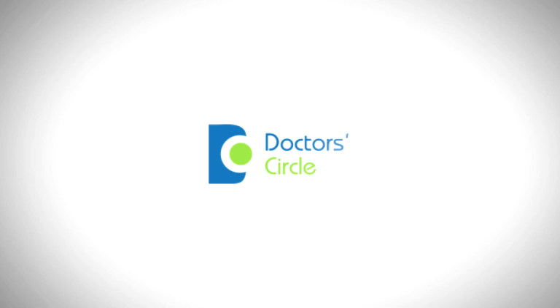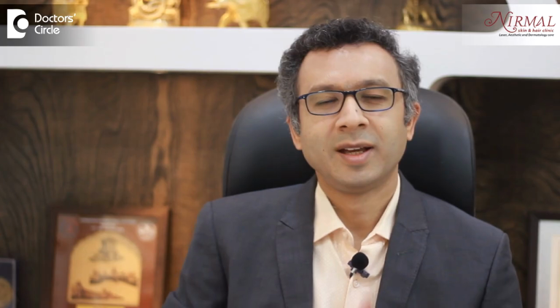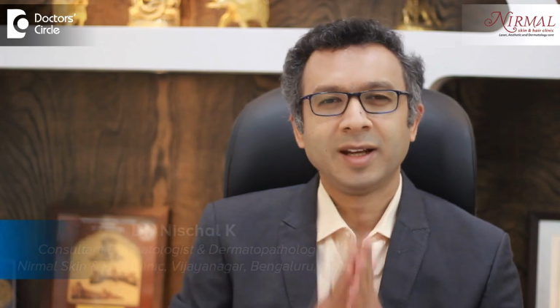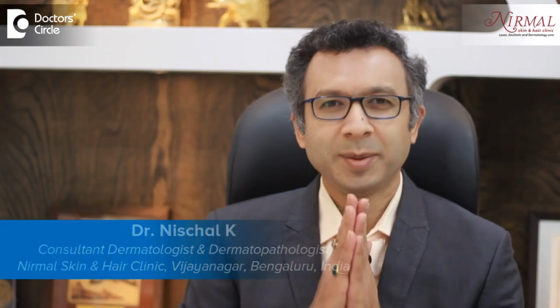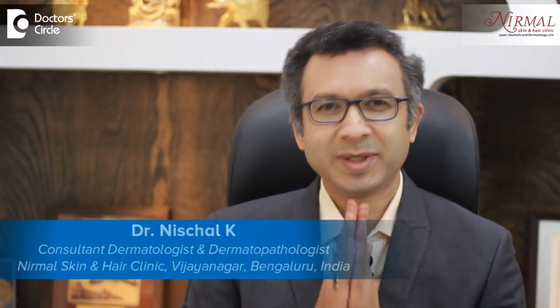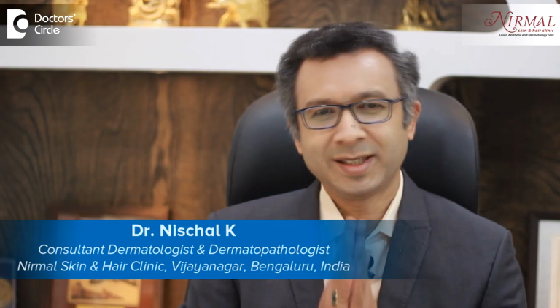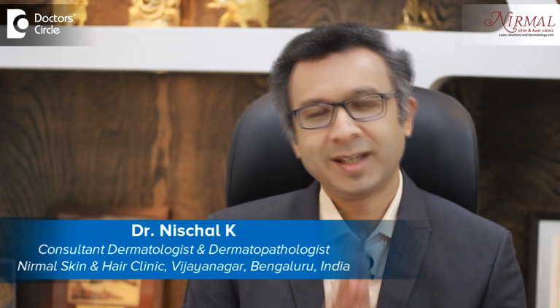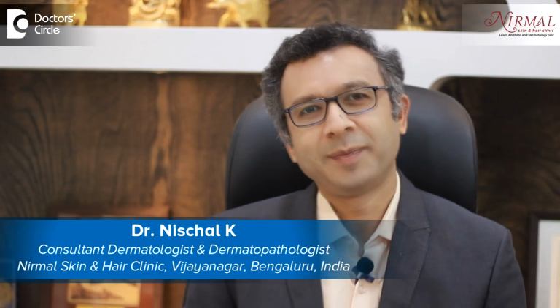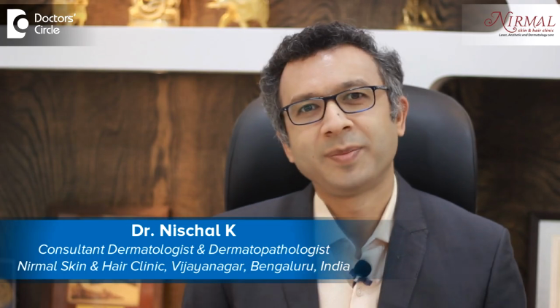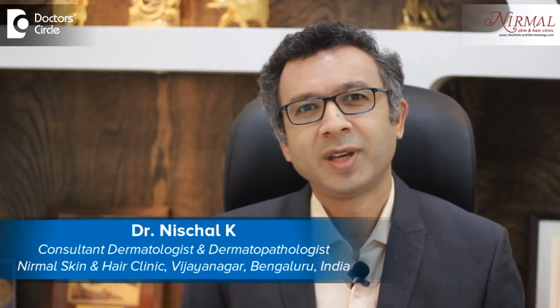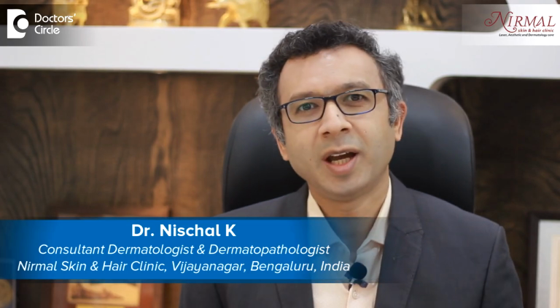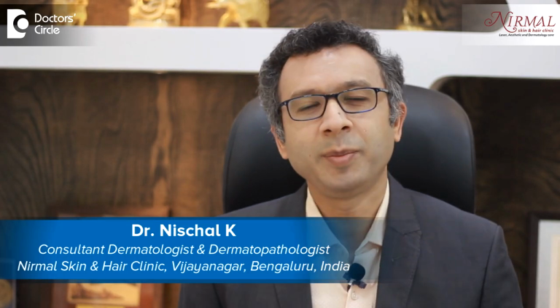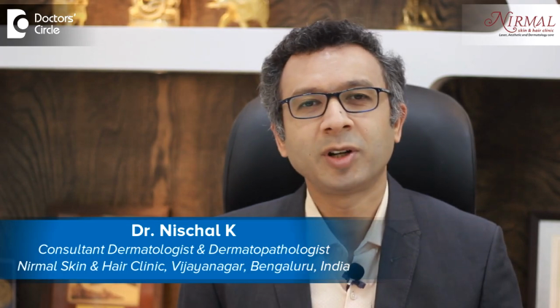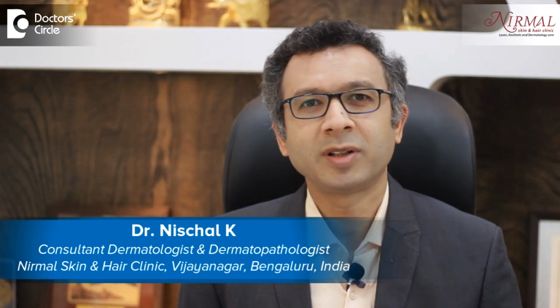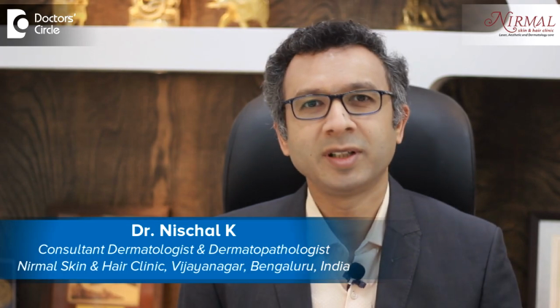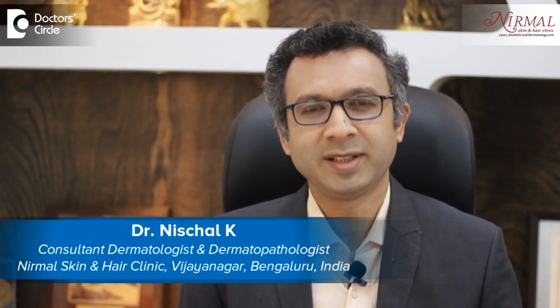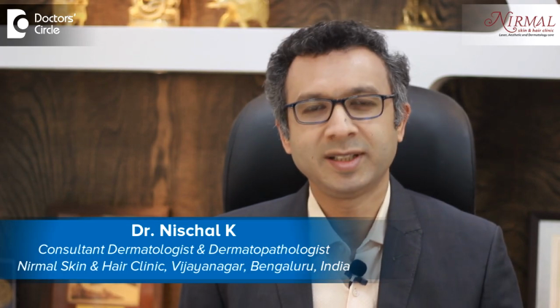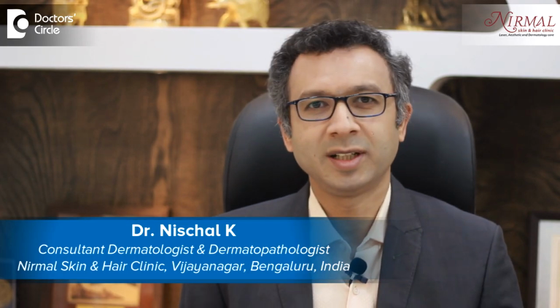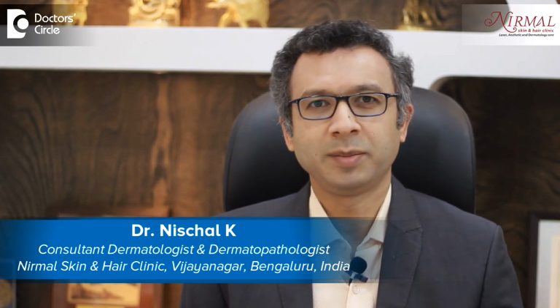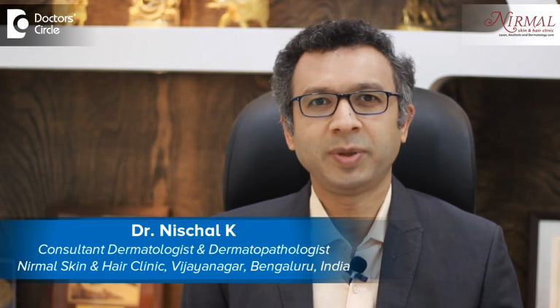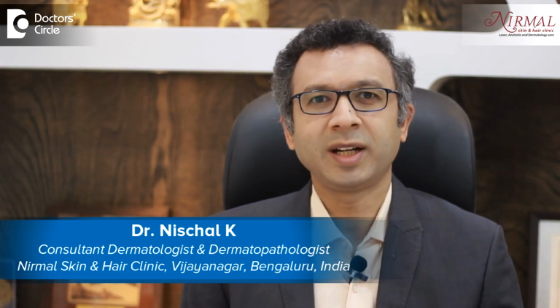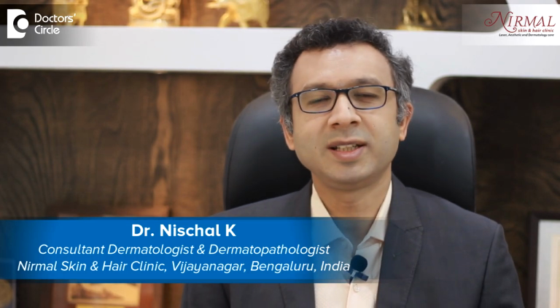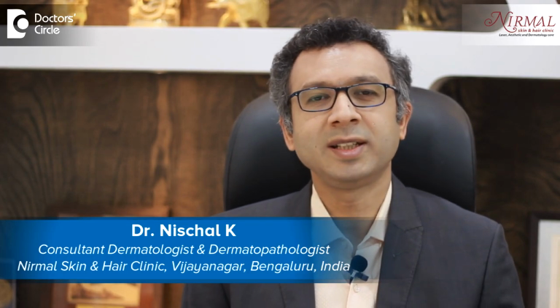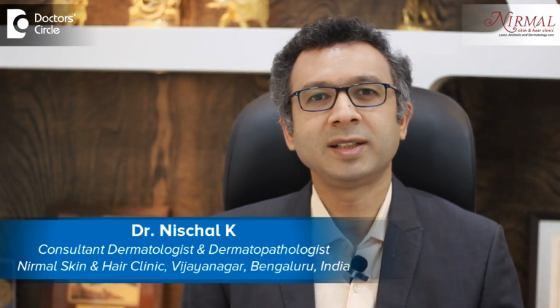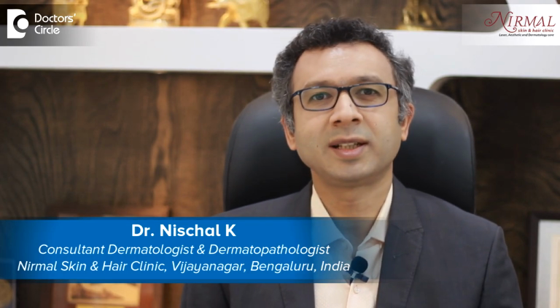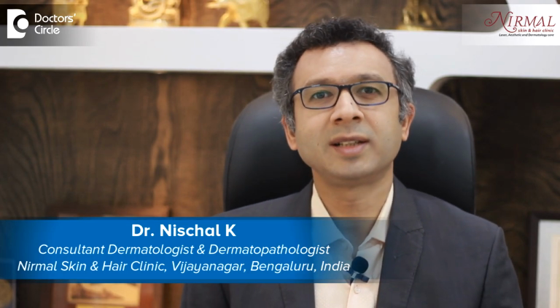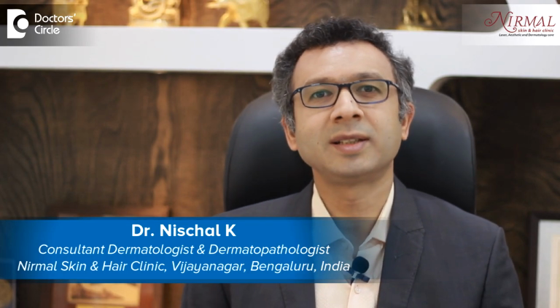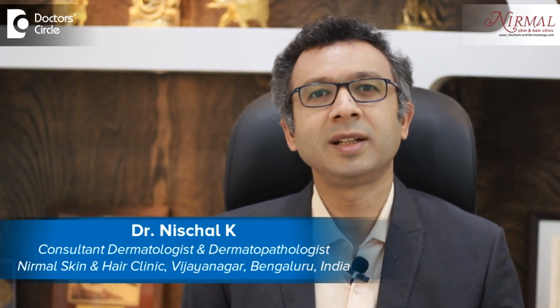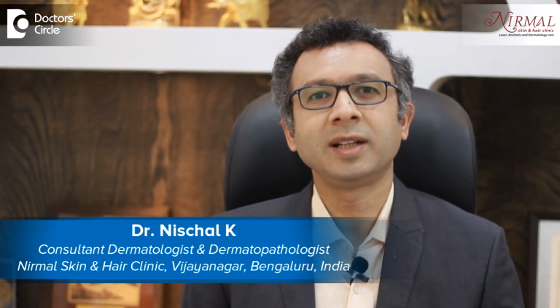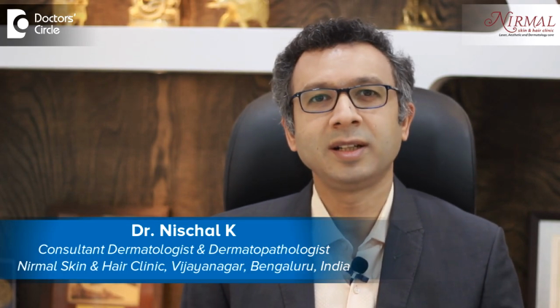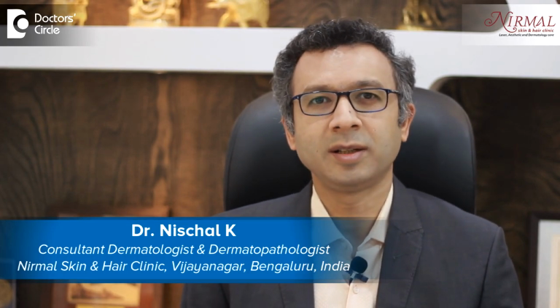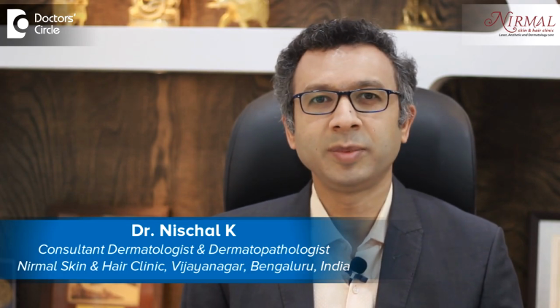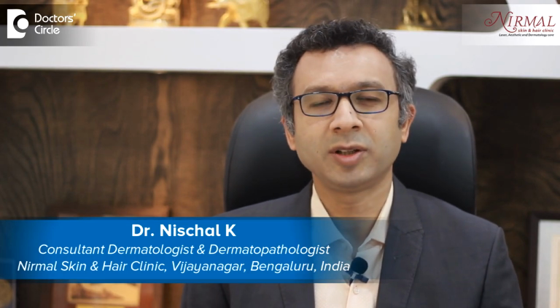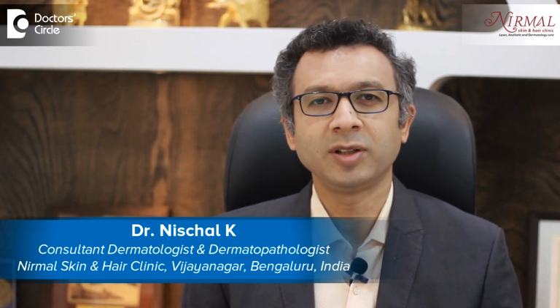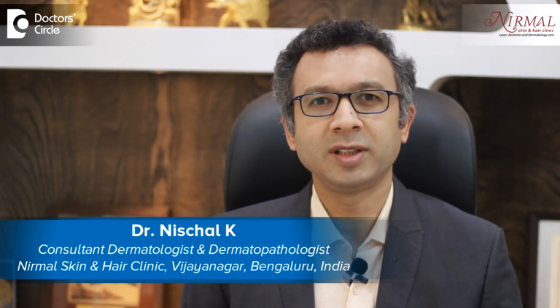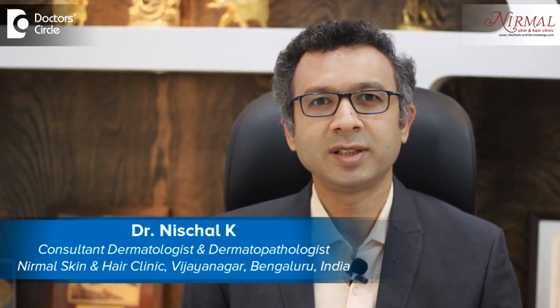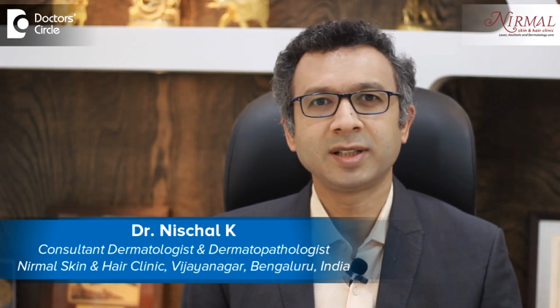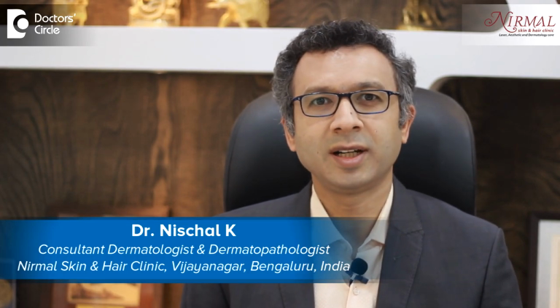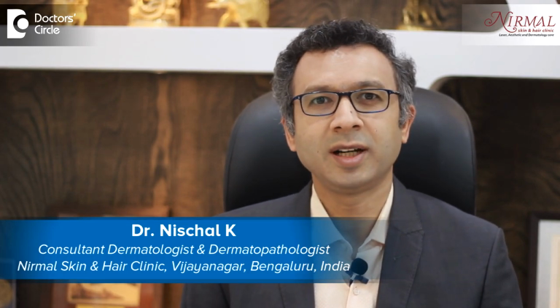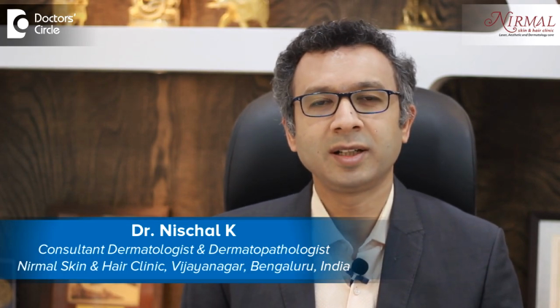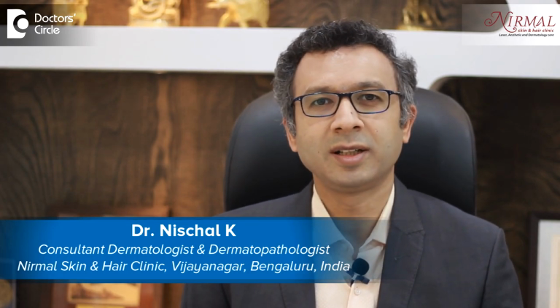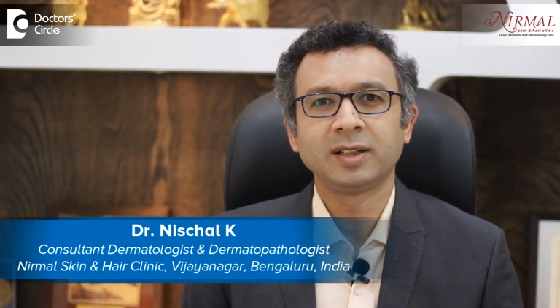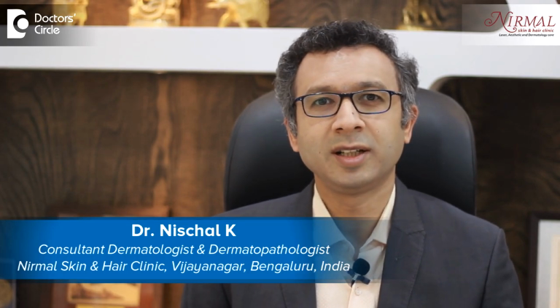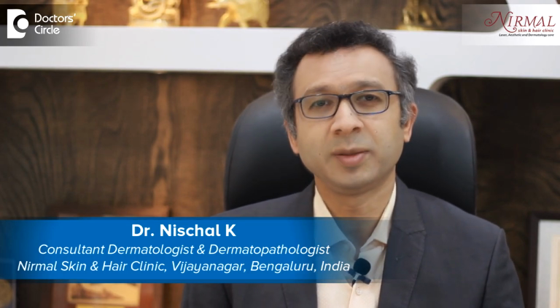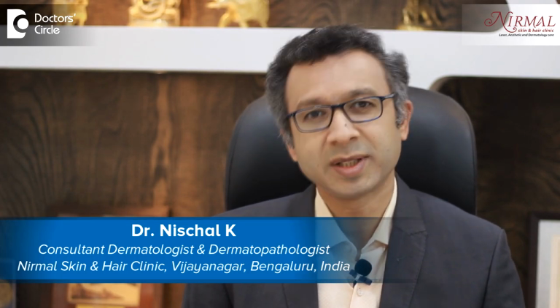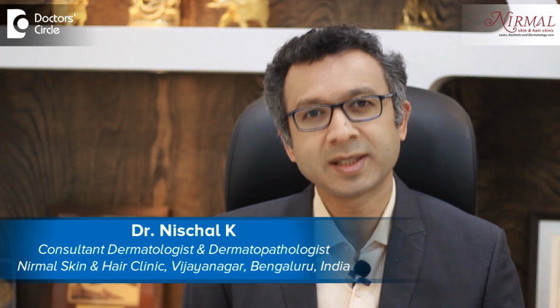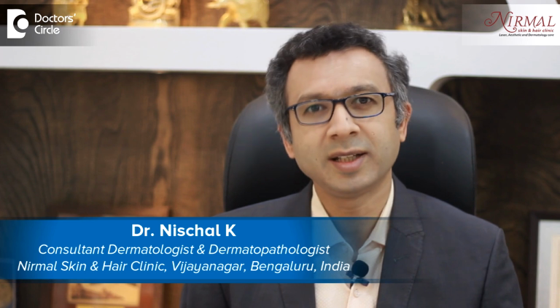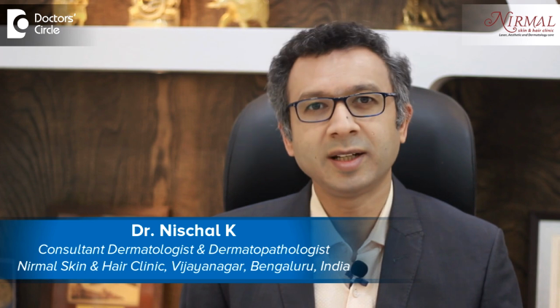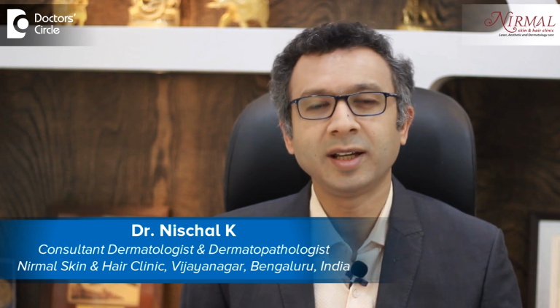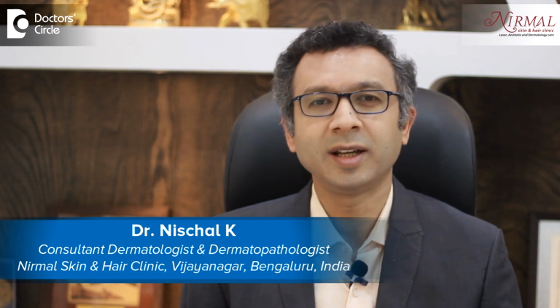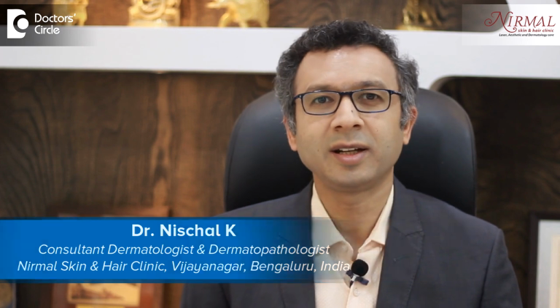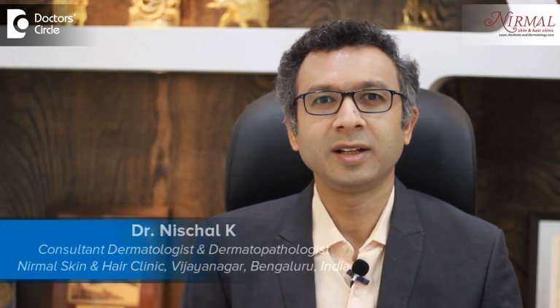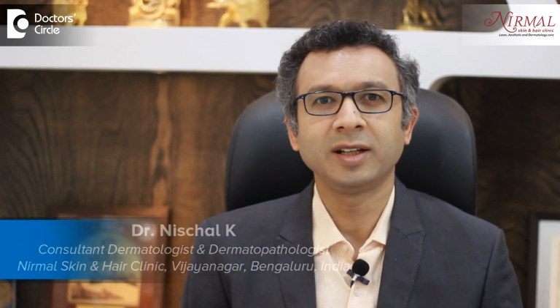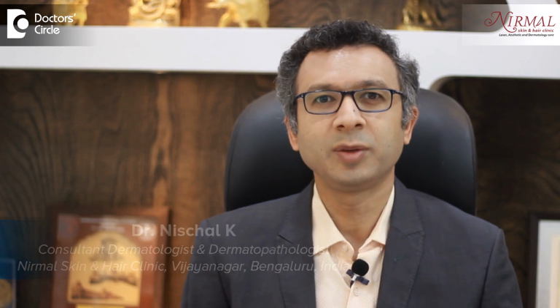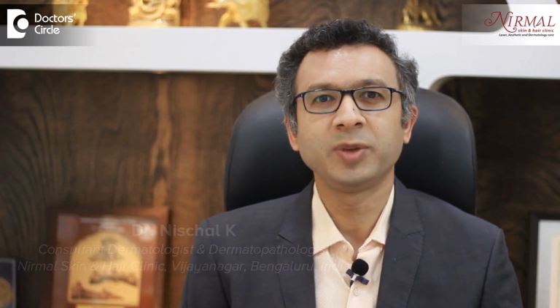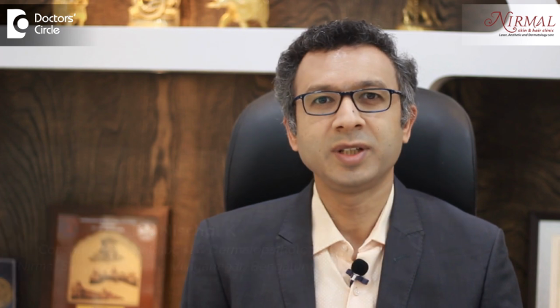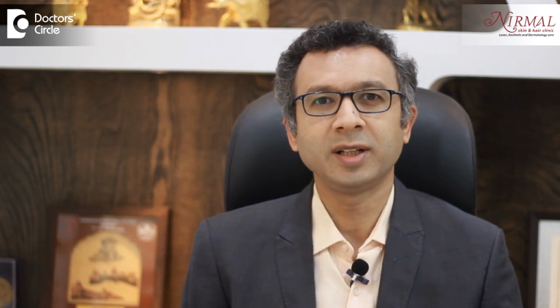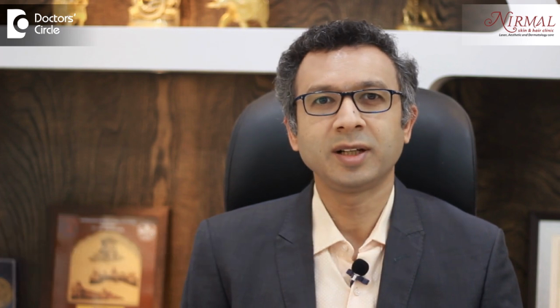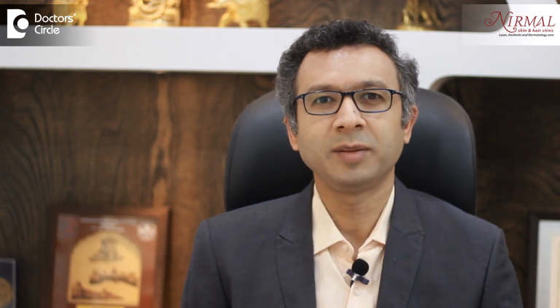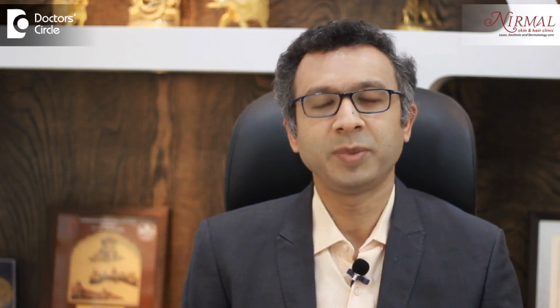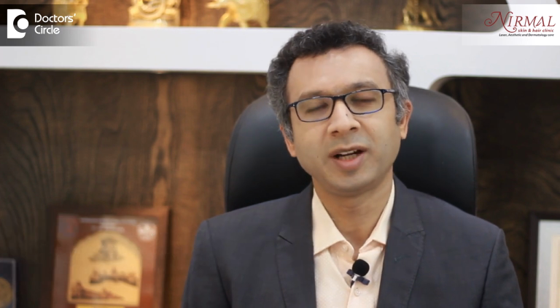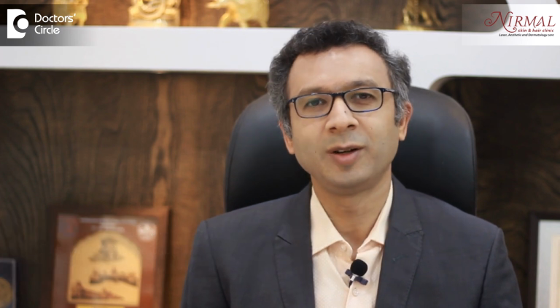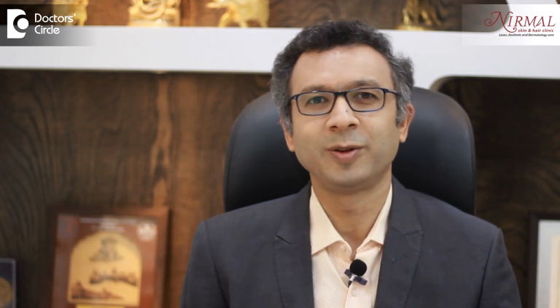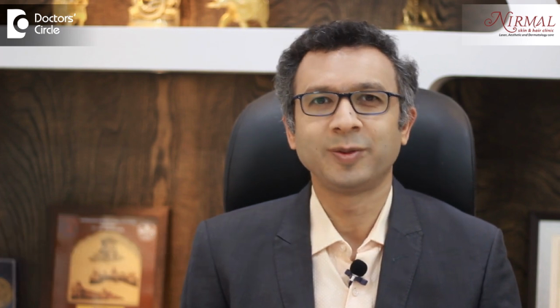Namaste, I am Dr. Nischal, practicing as a consultant dermatologist at Nirmal Skin and Hair Clinic, Vijayanagar, Bengaluru.